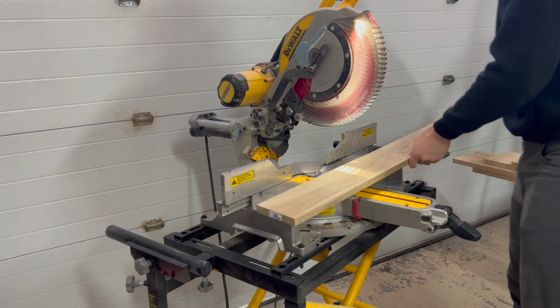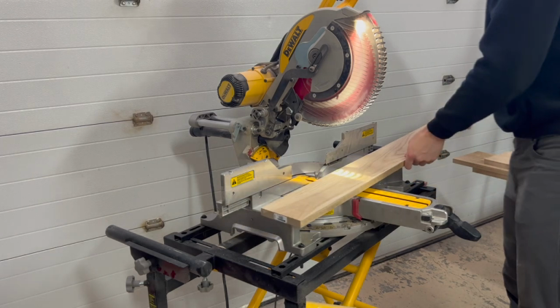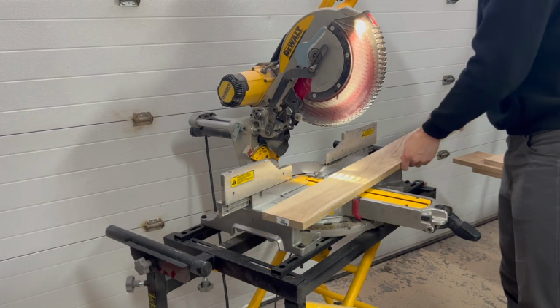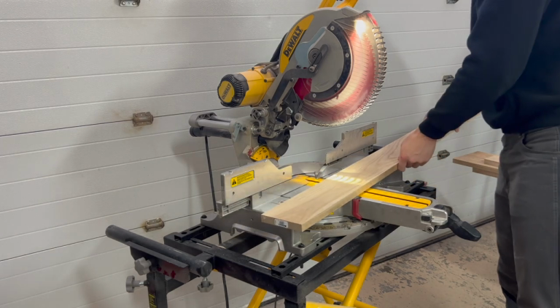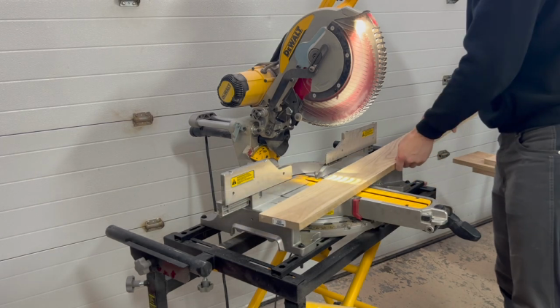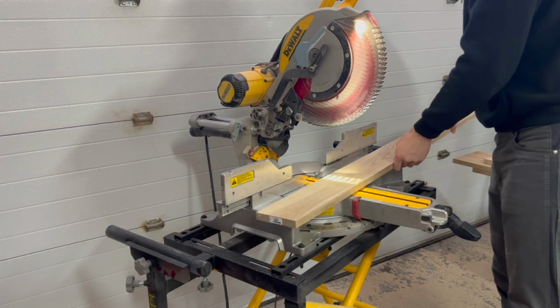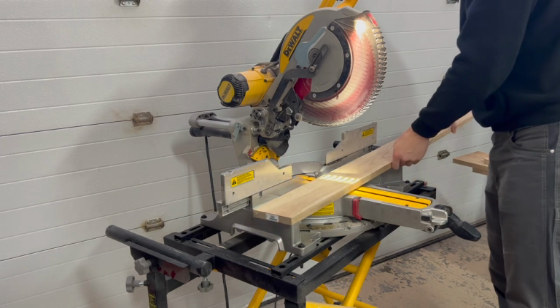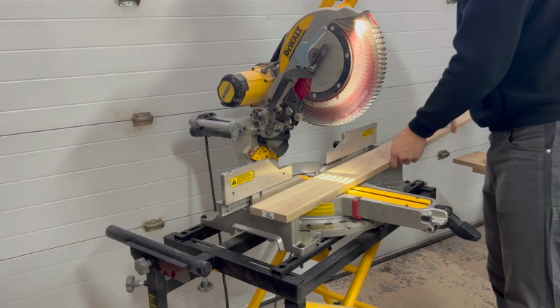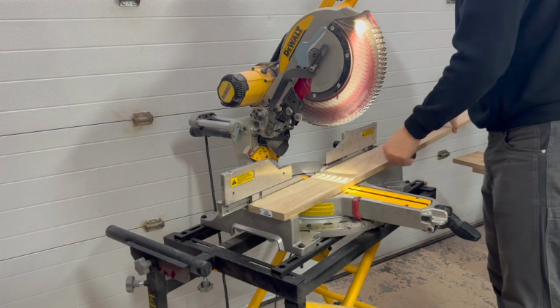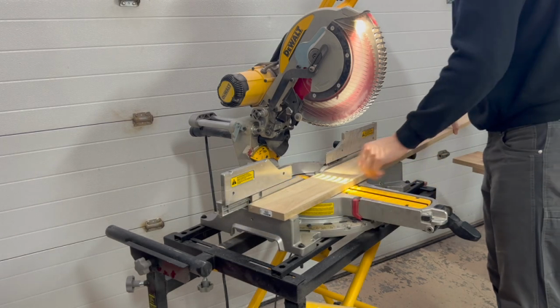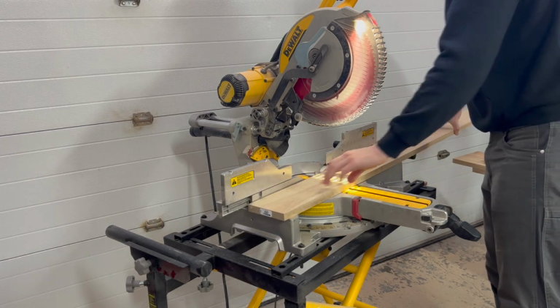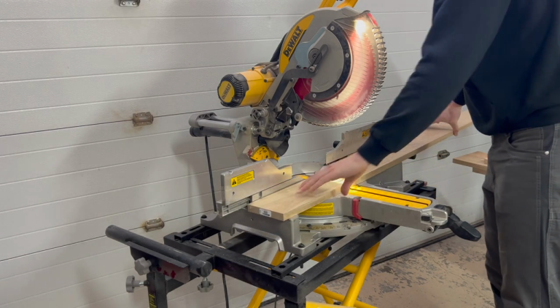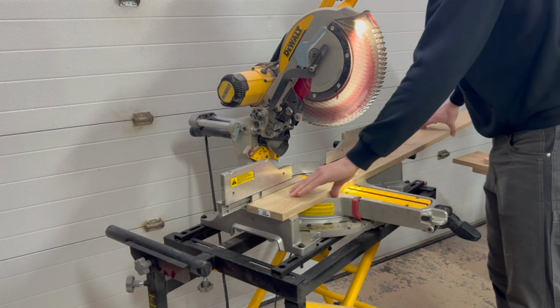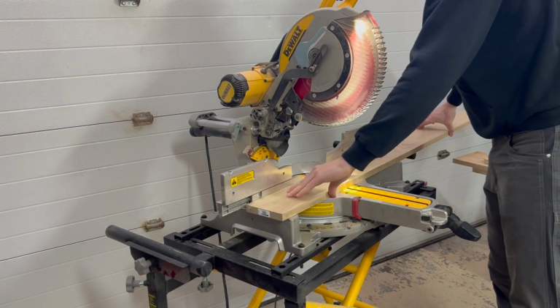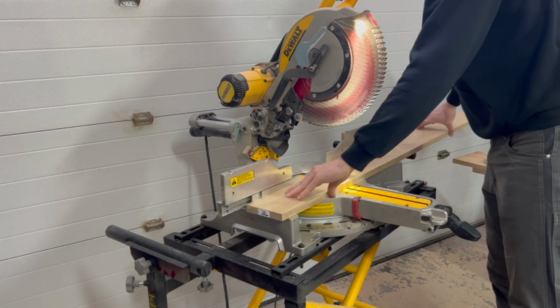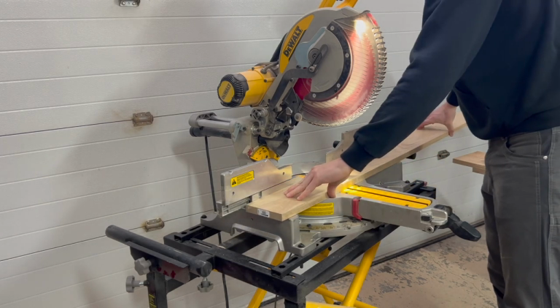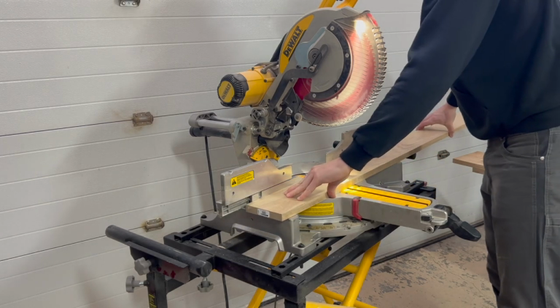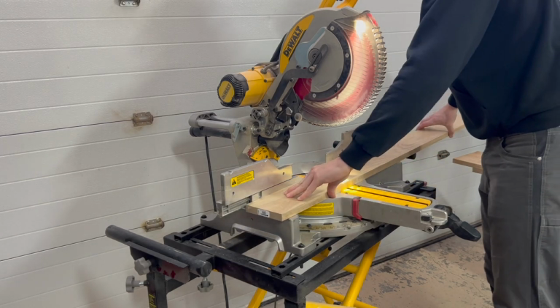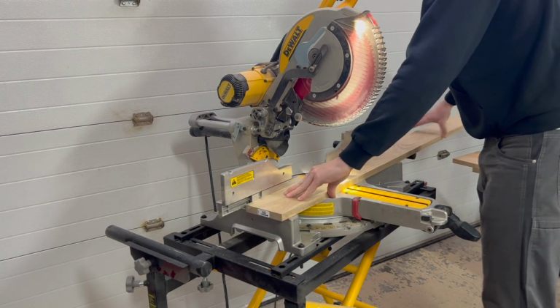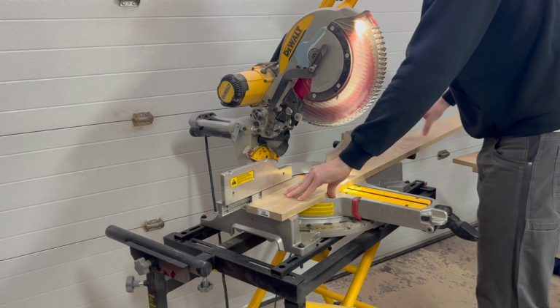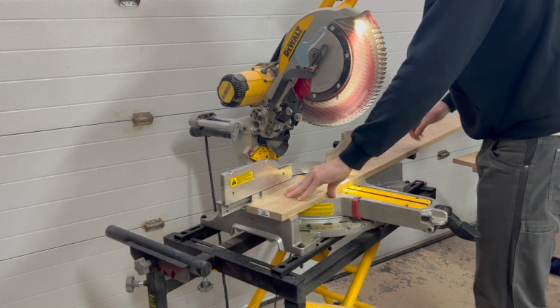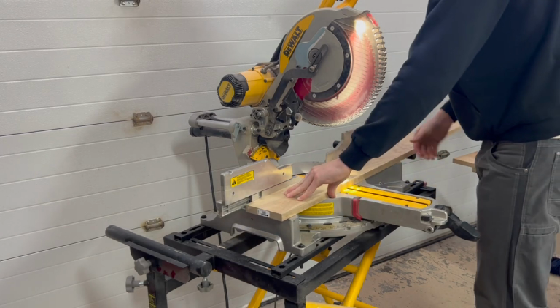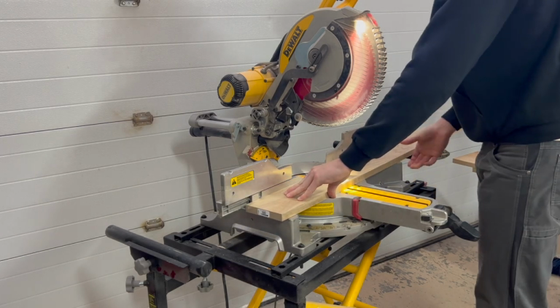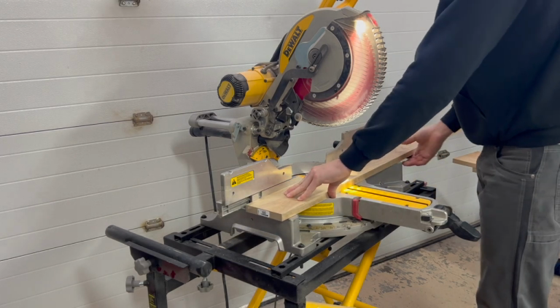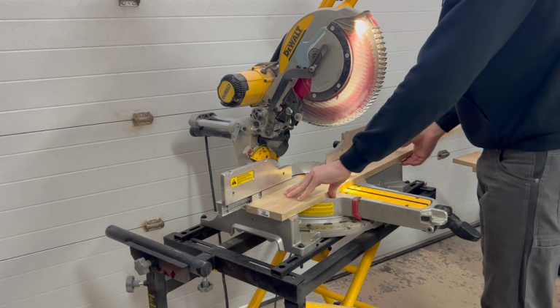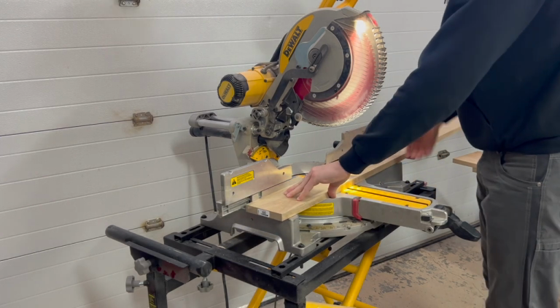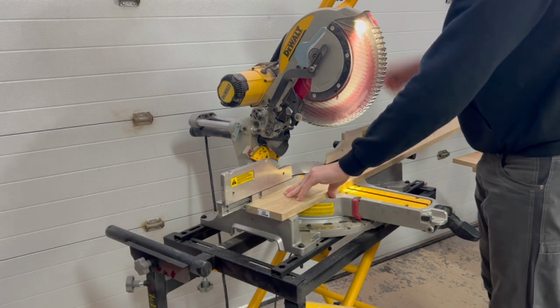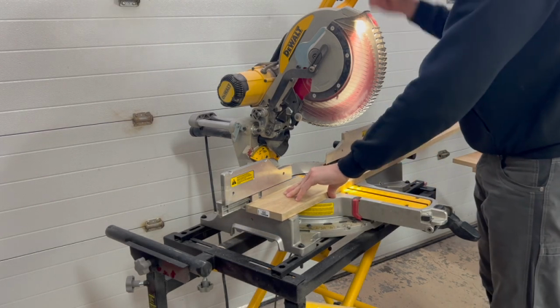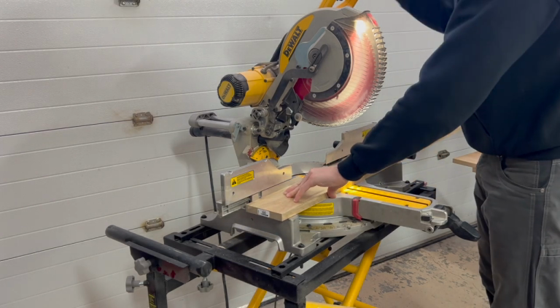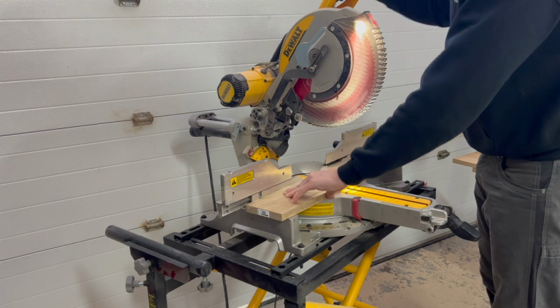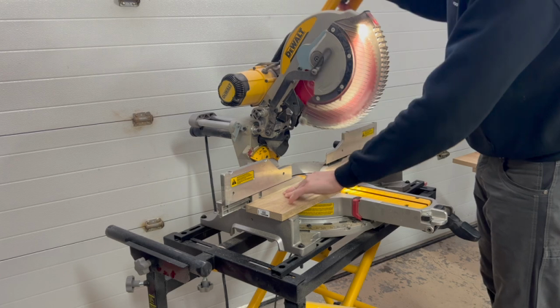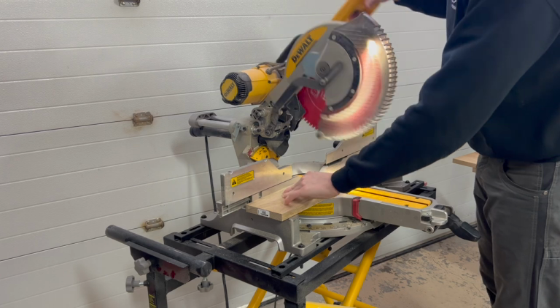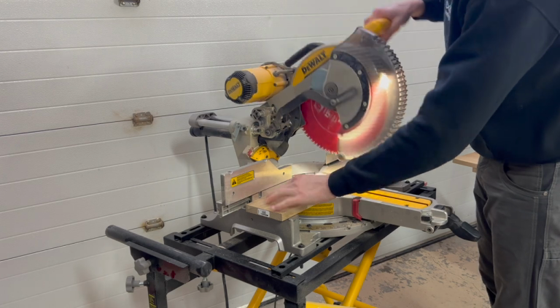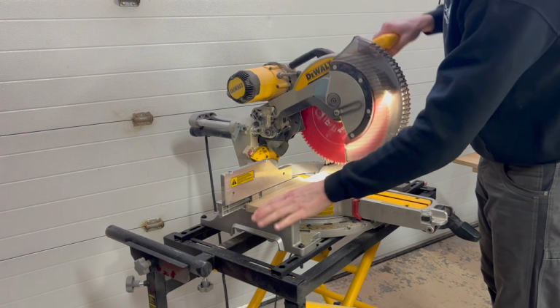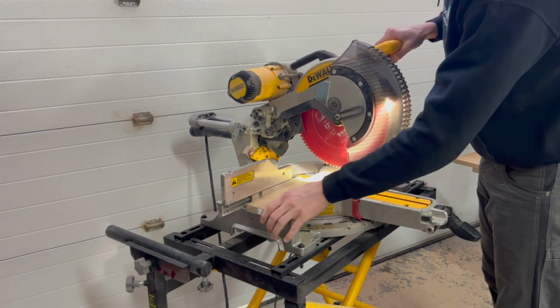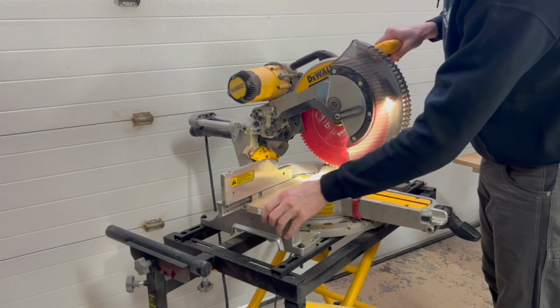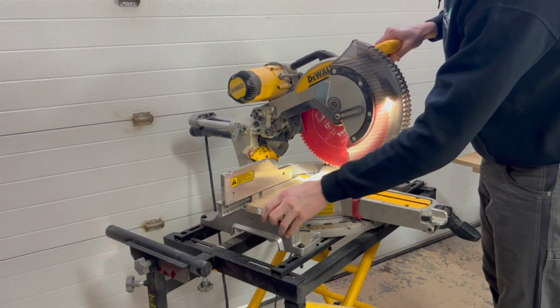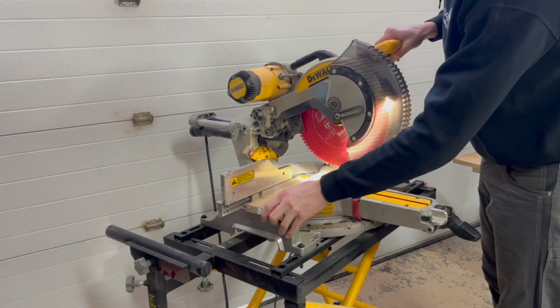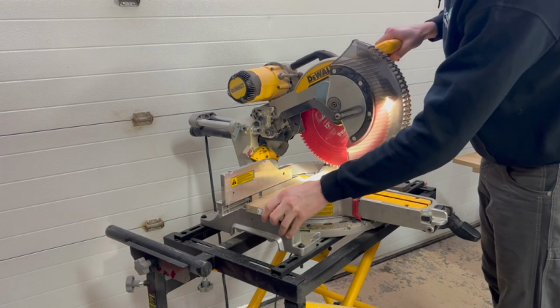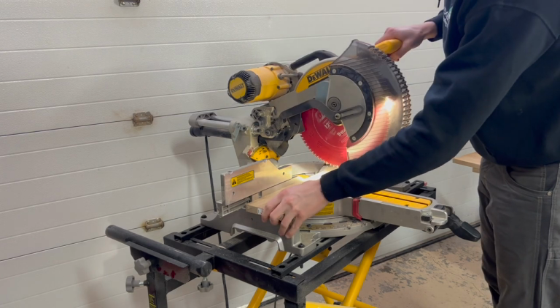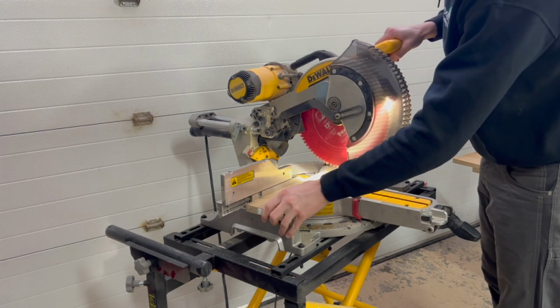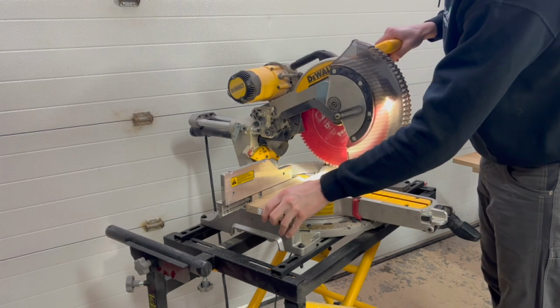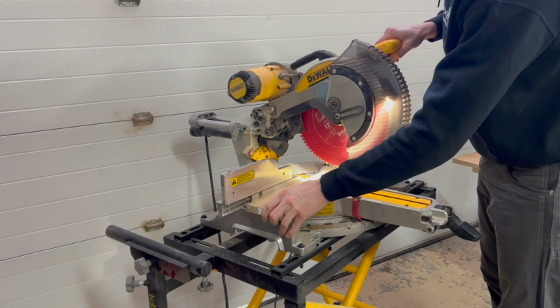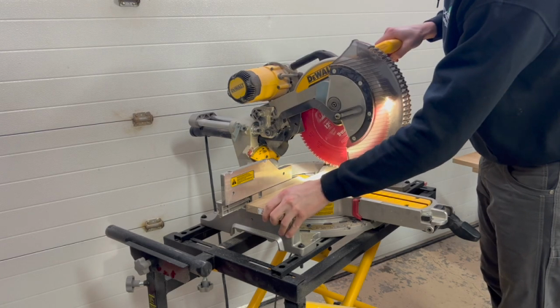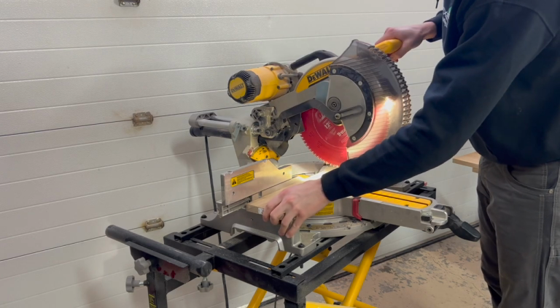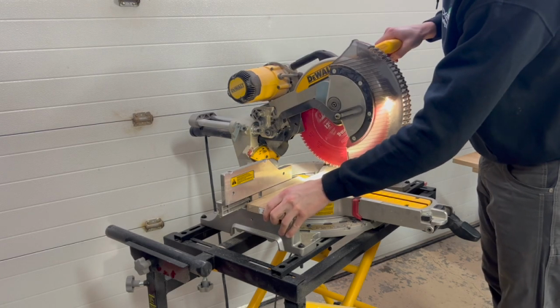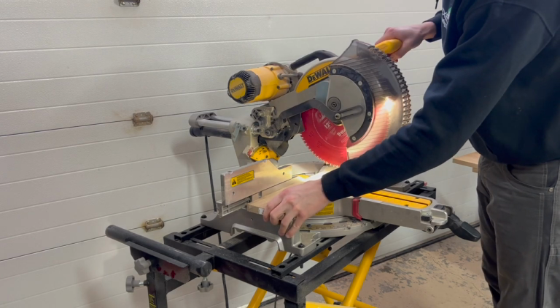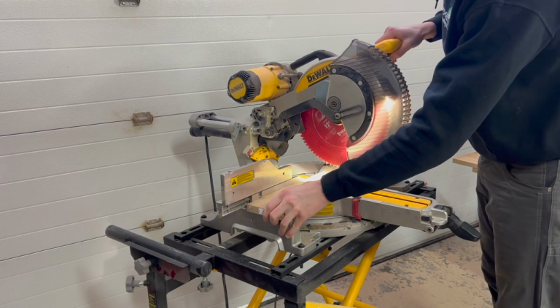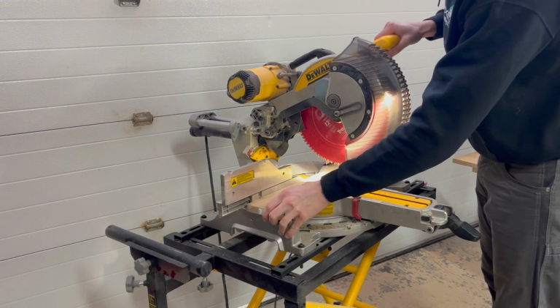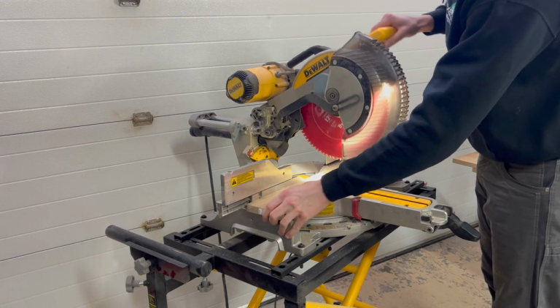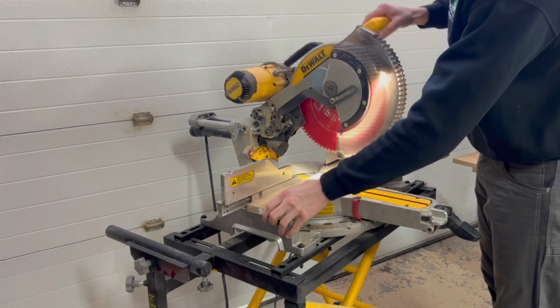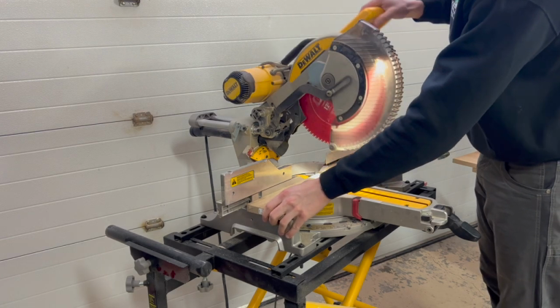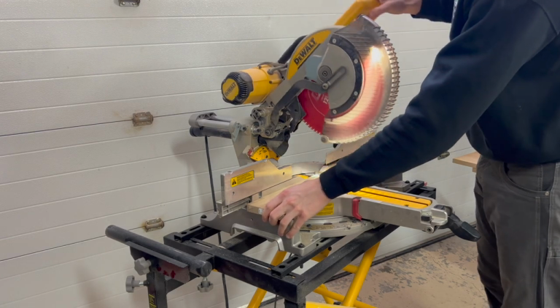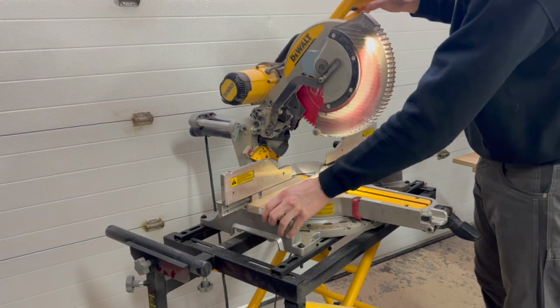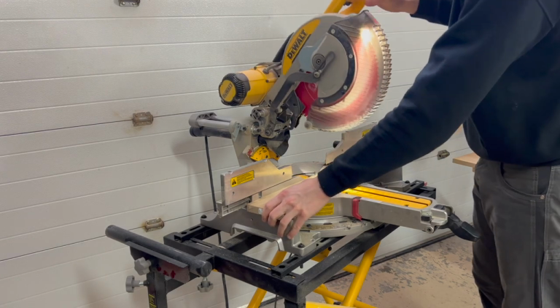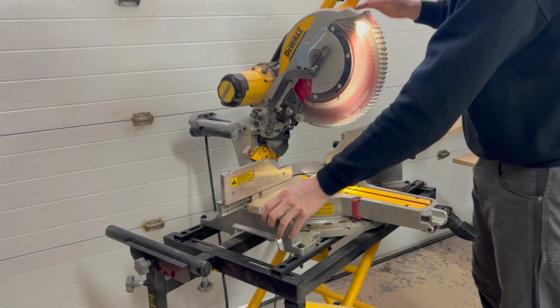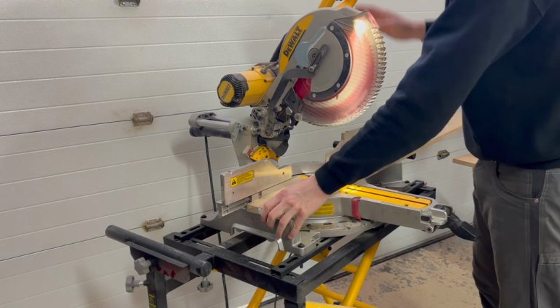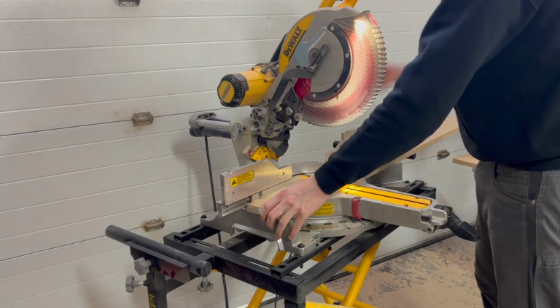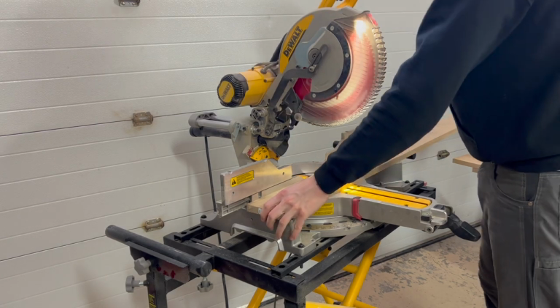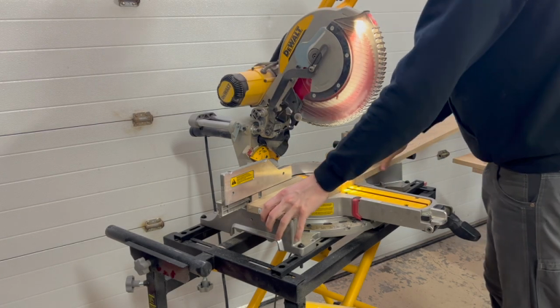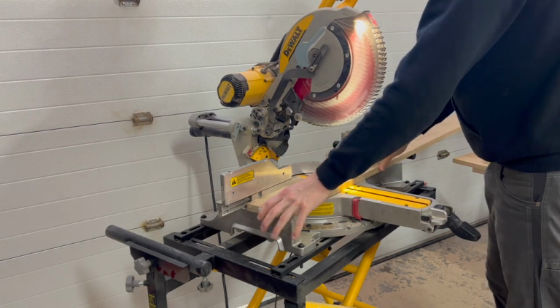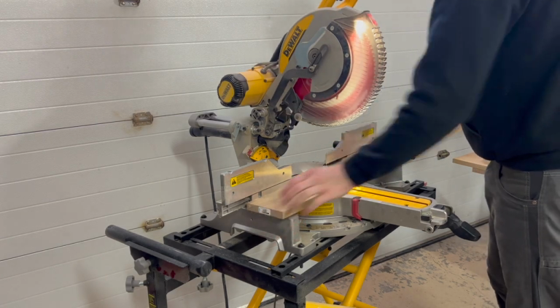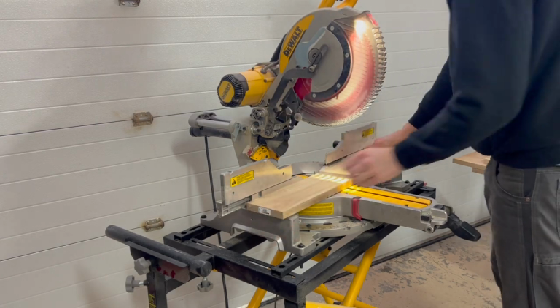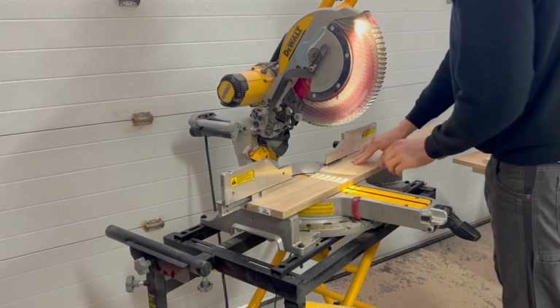Hey guys, welcome back. In this video, I'm going to share with you how I built this white oak bed frame.